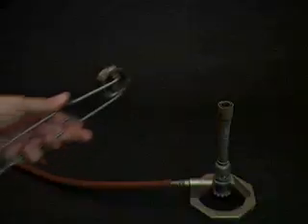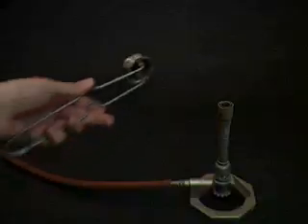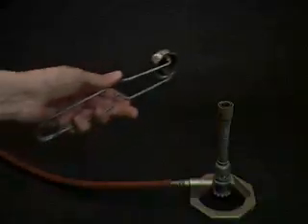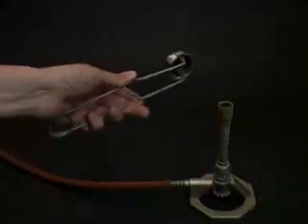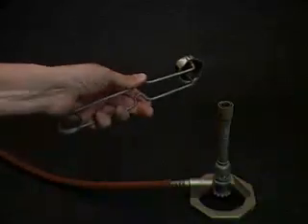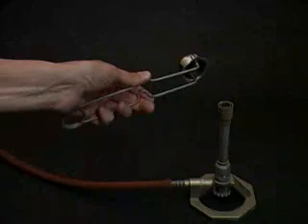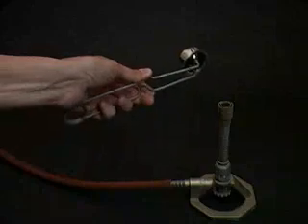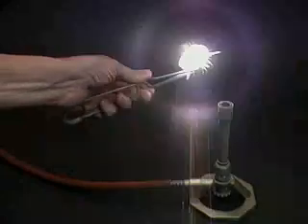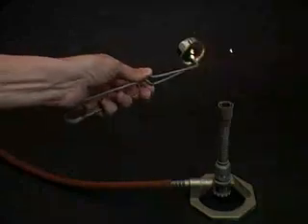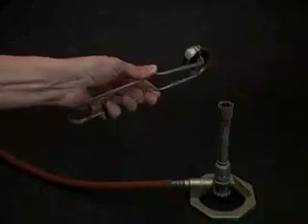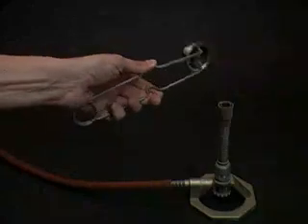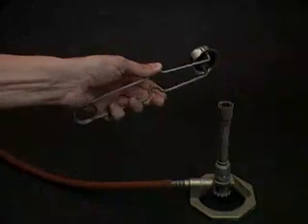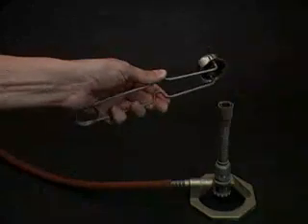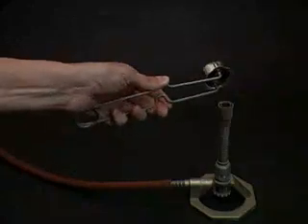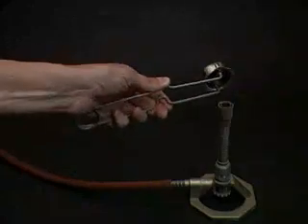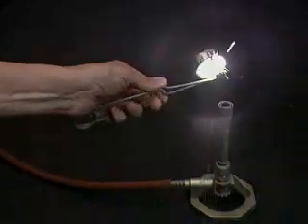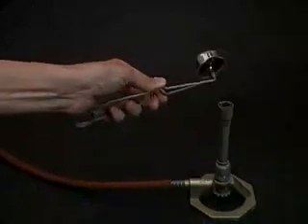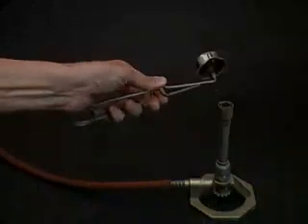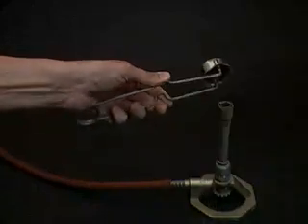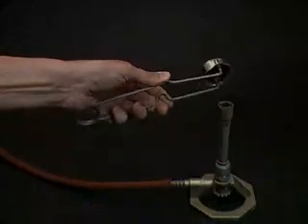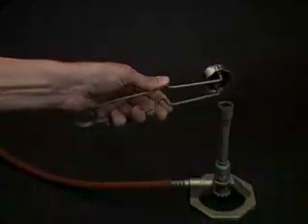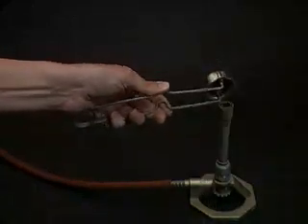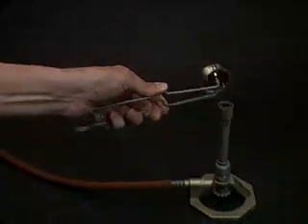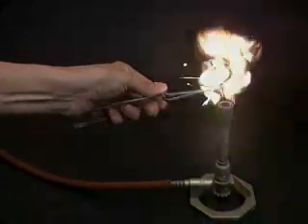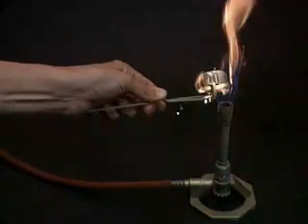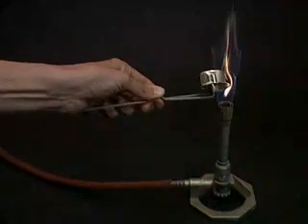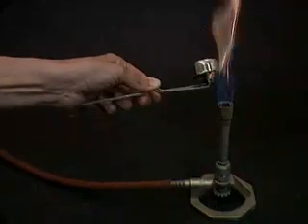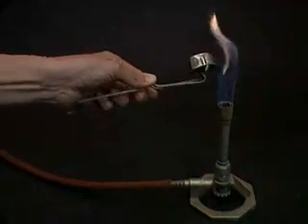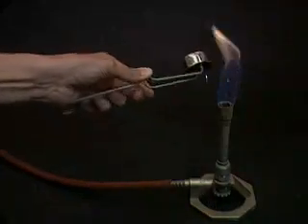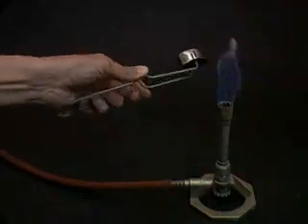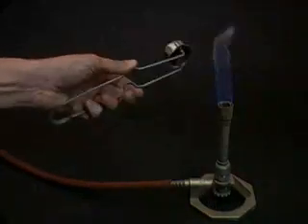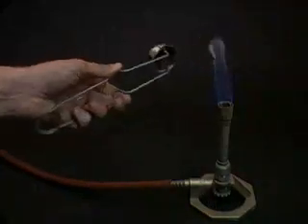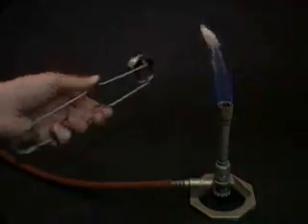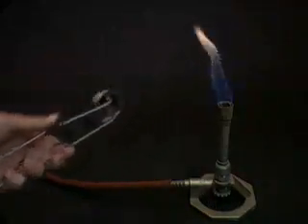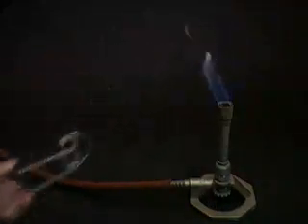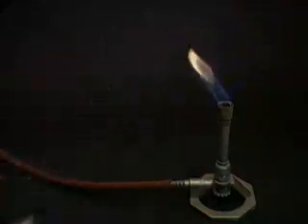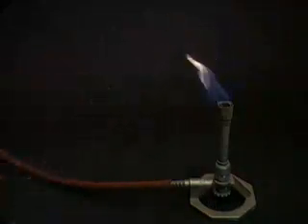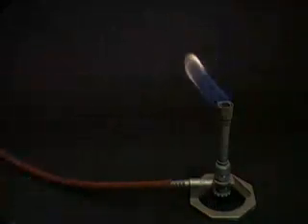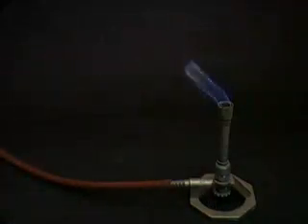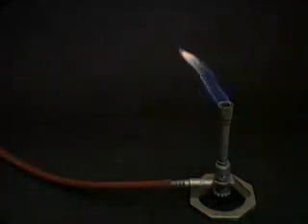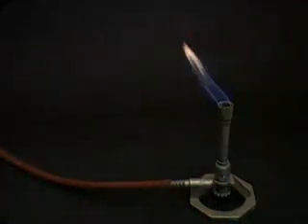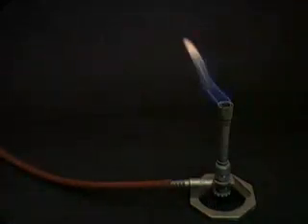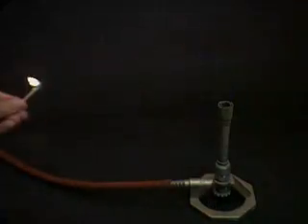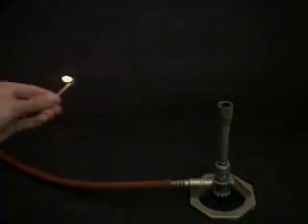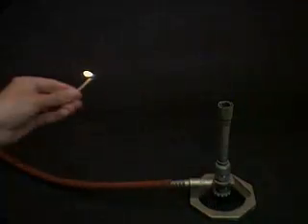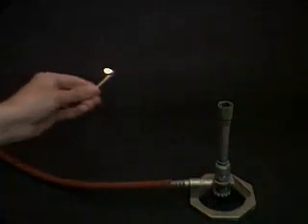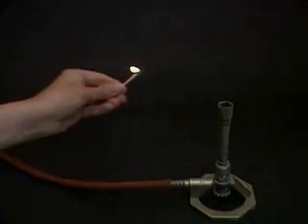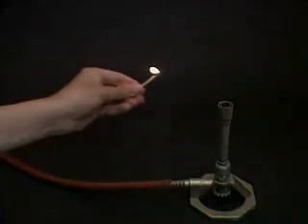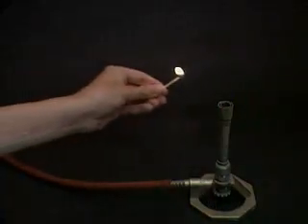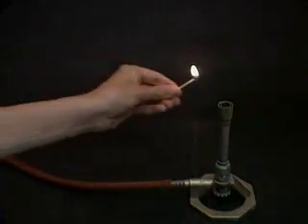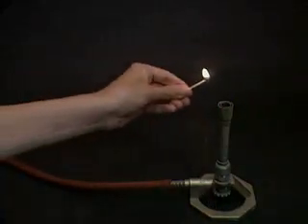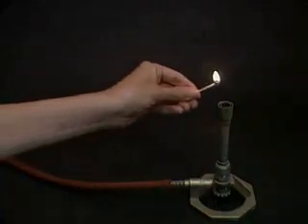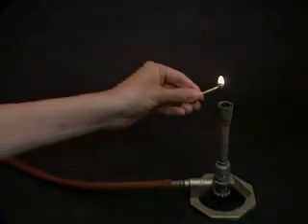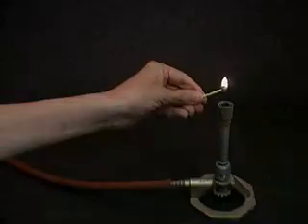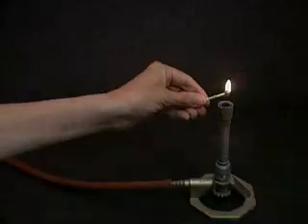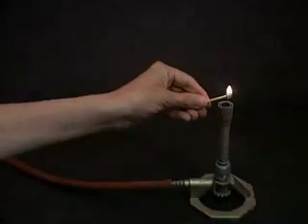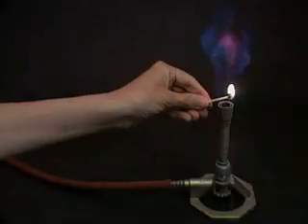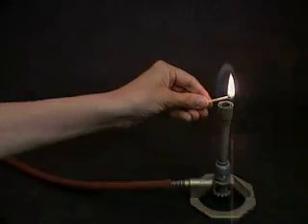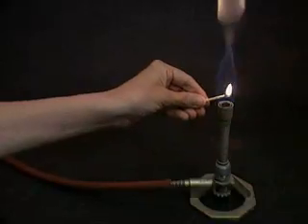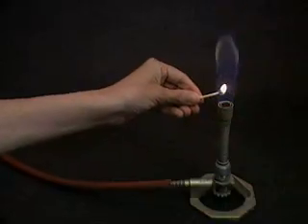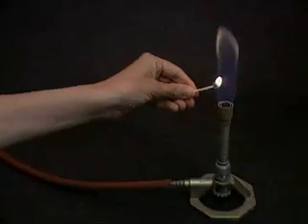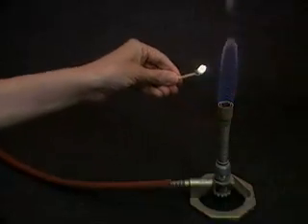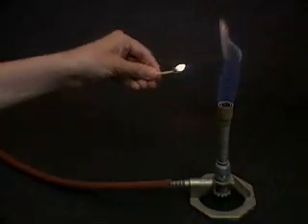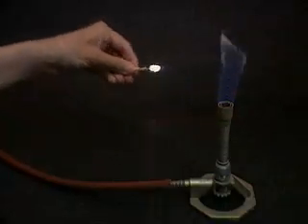Squeeze and release the striker until a spark ignites the burner, or use a match to ignite the flame.